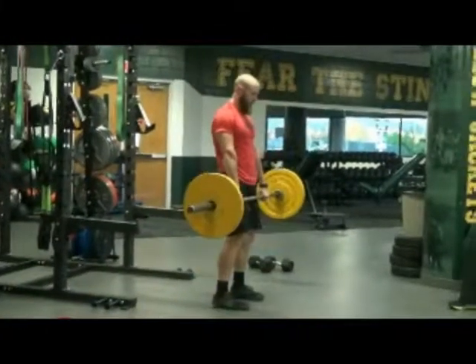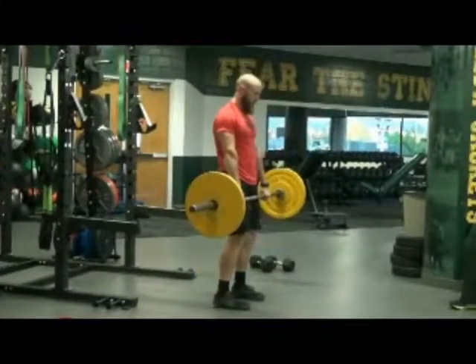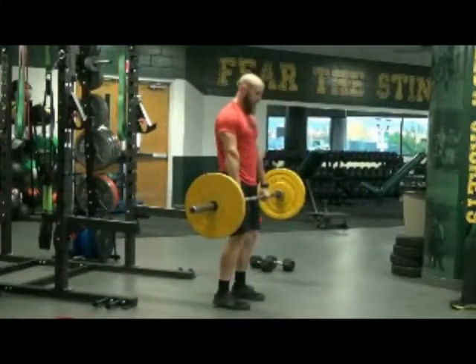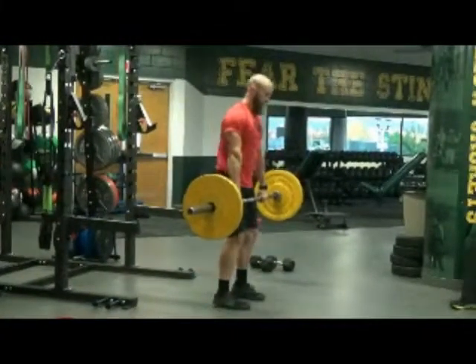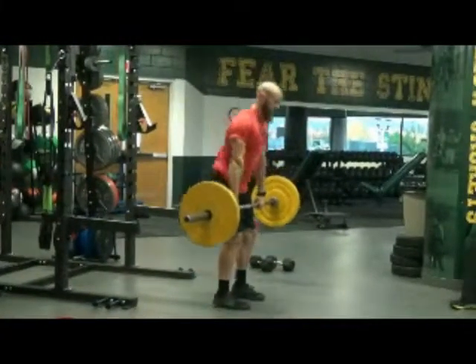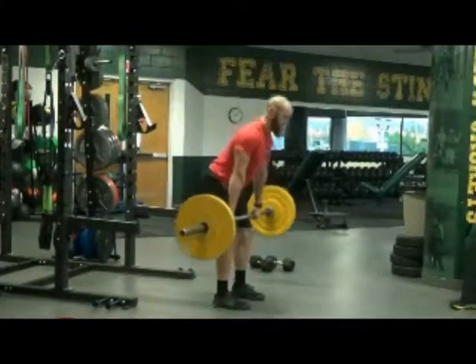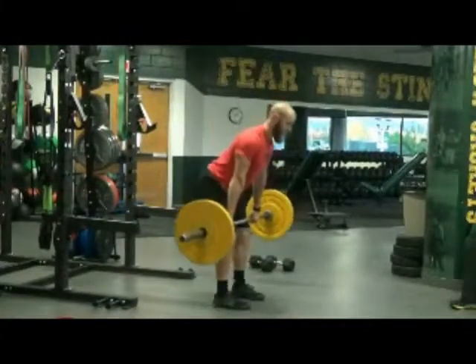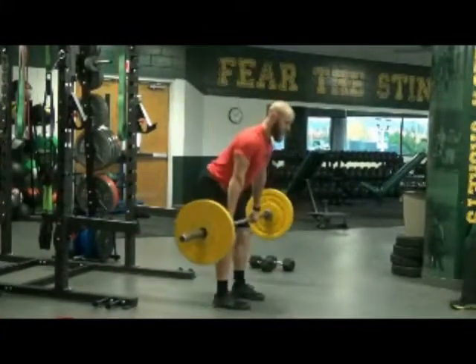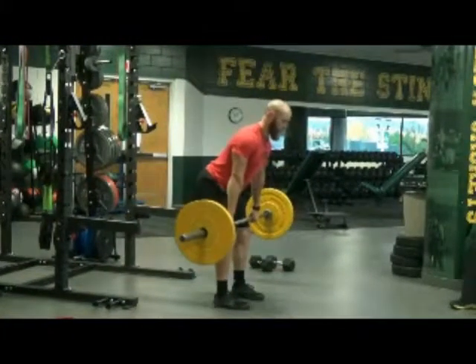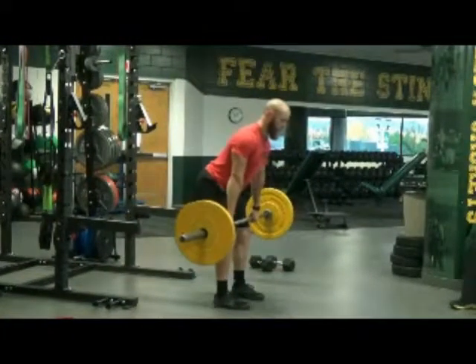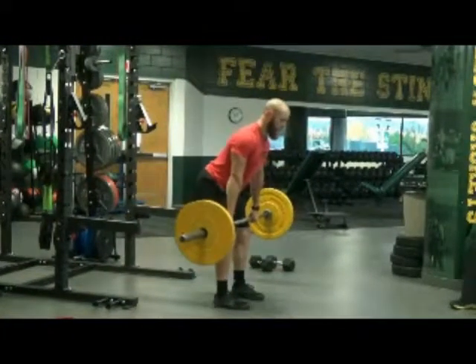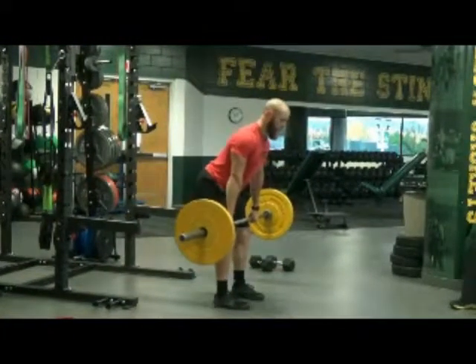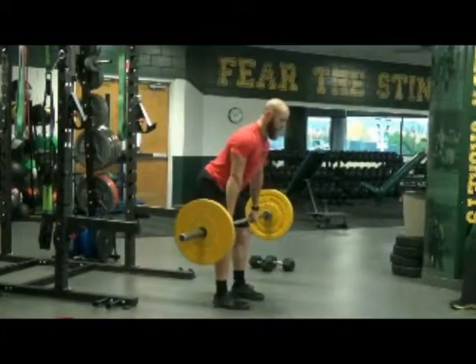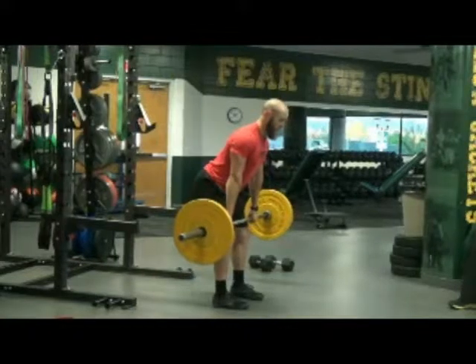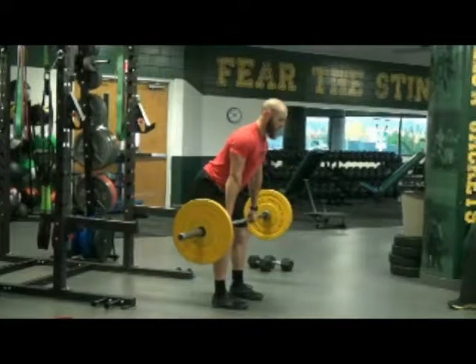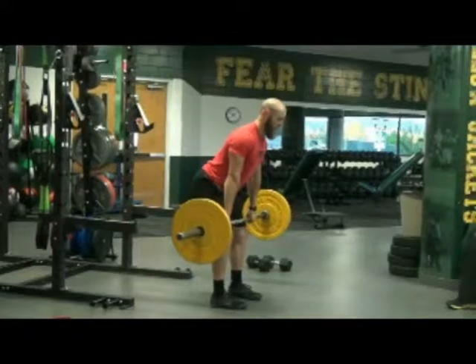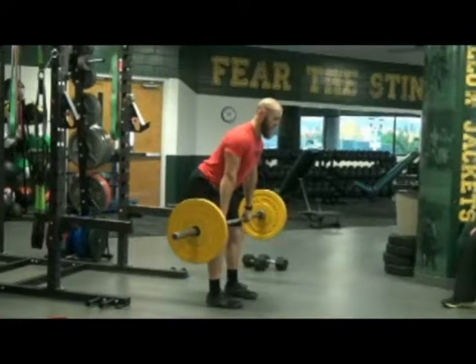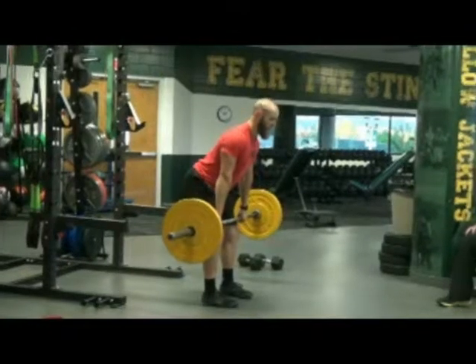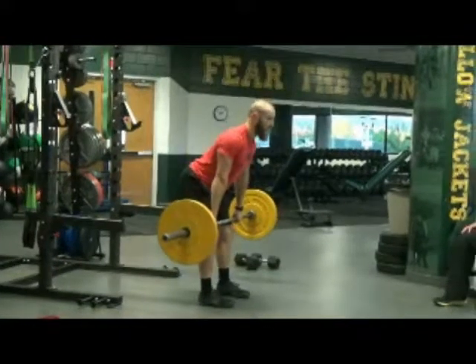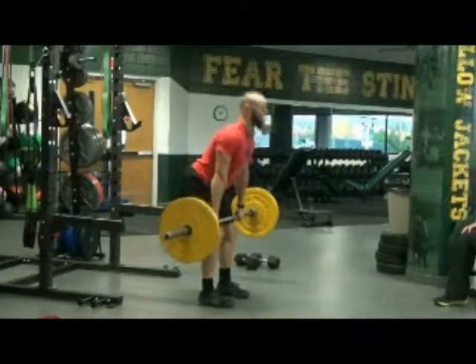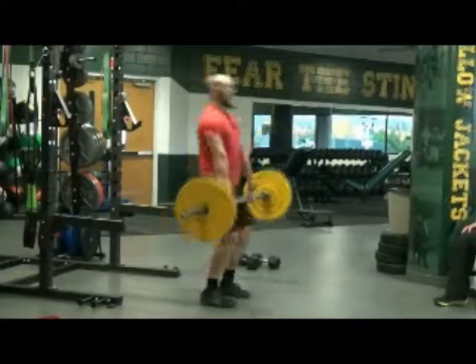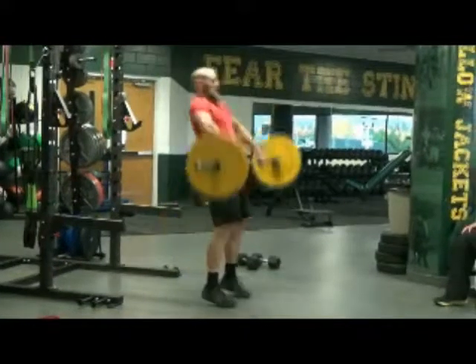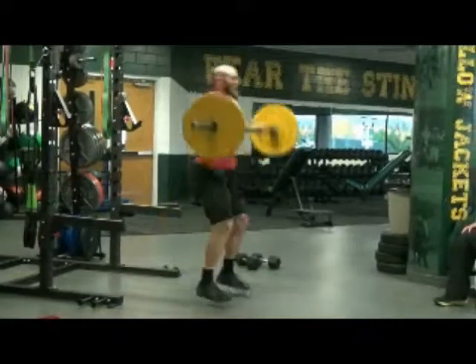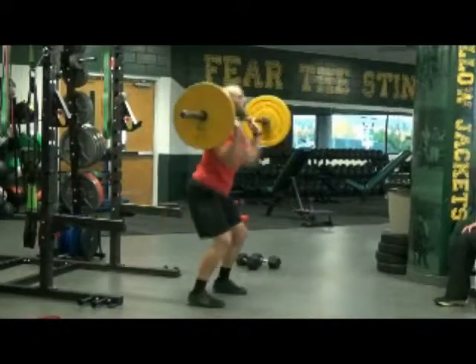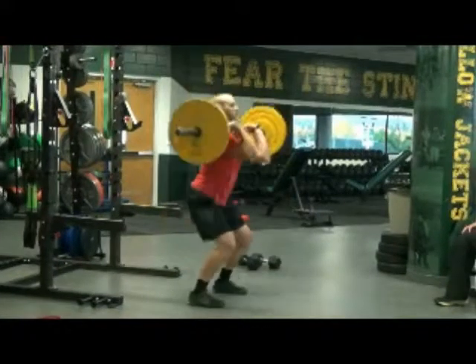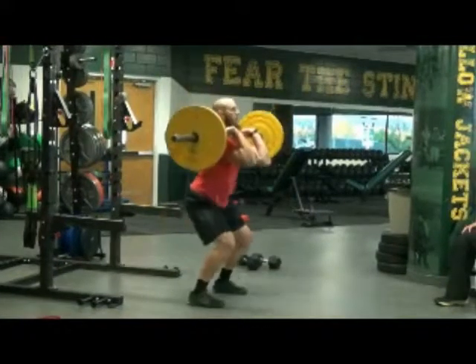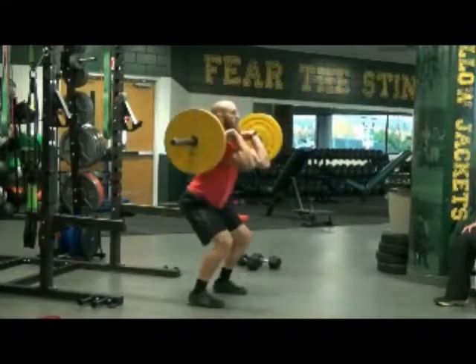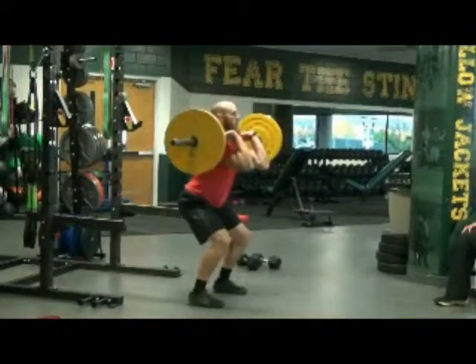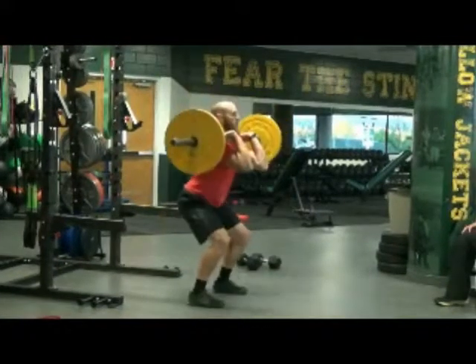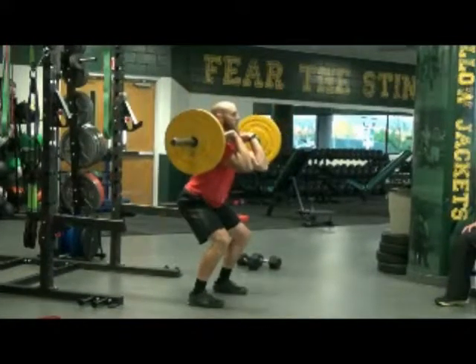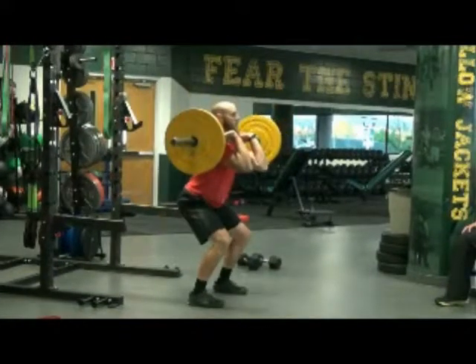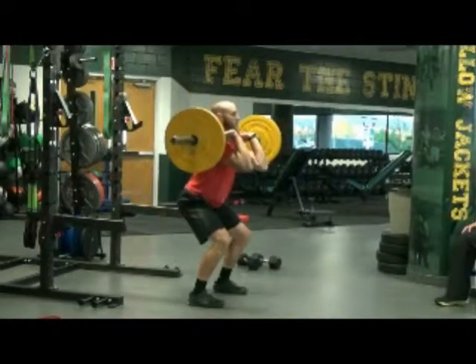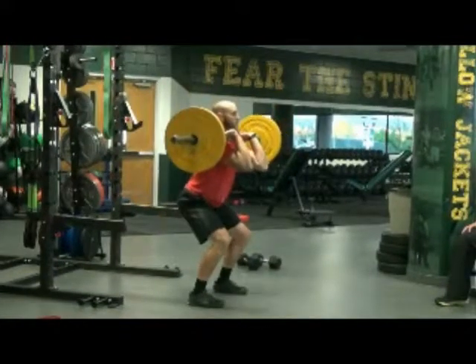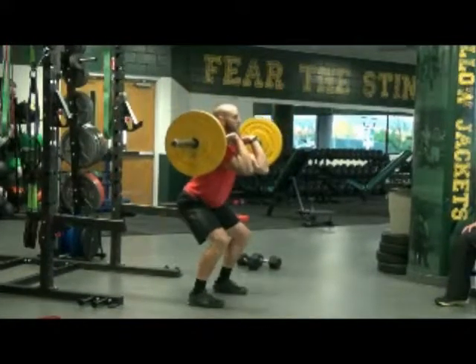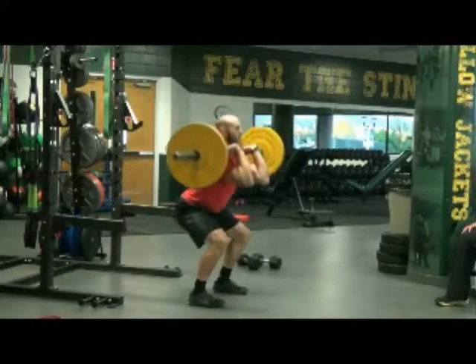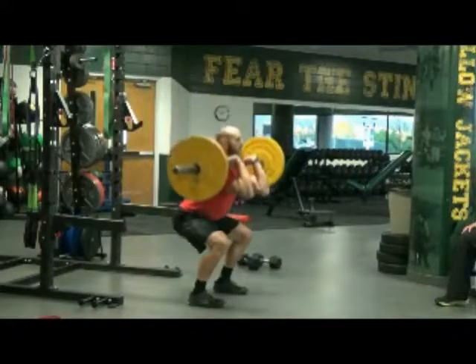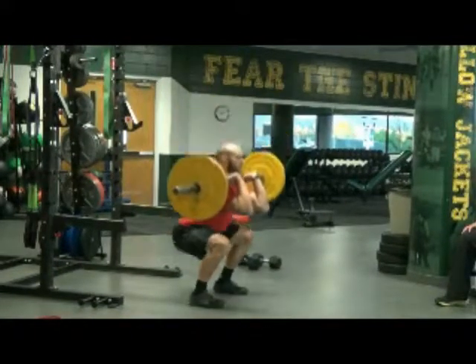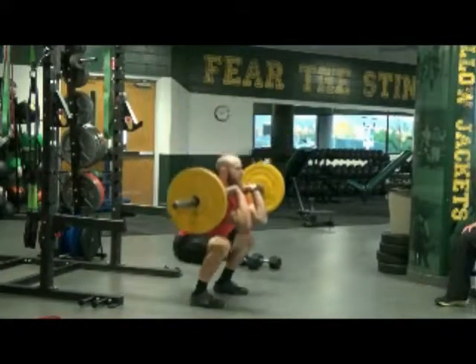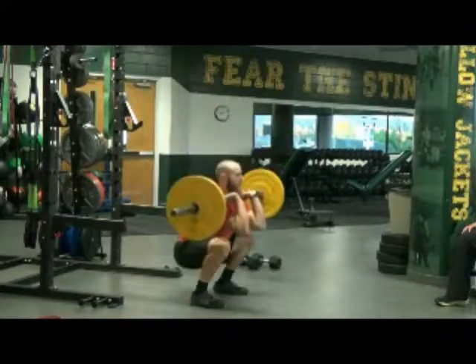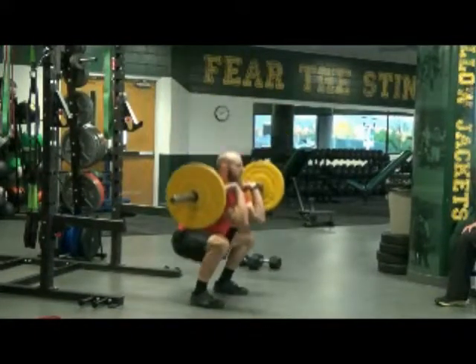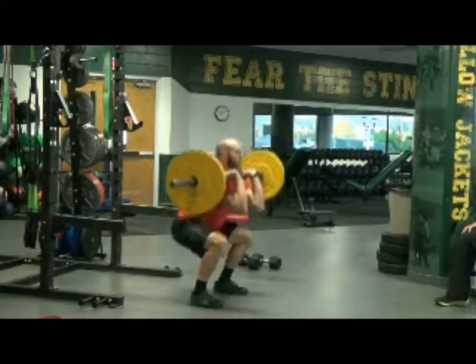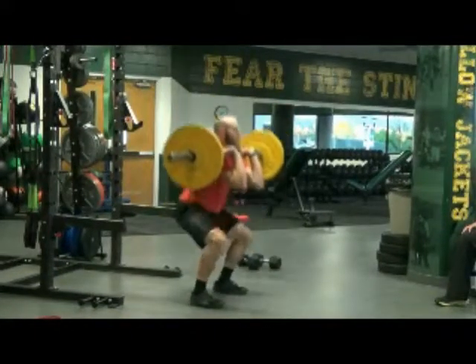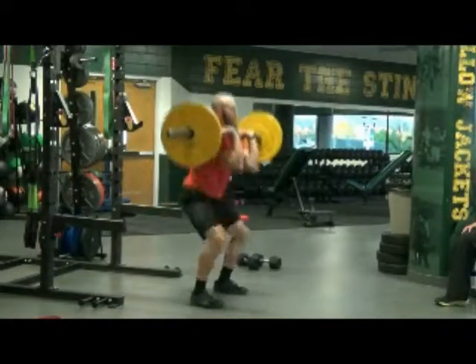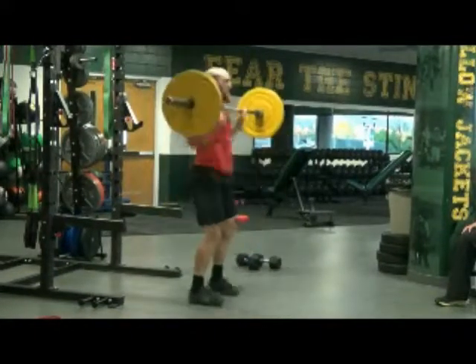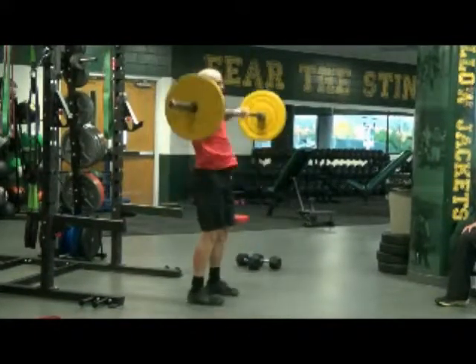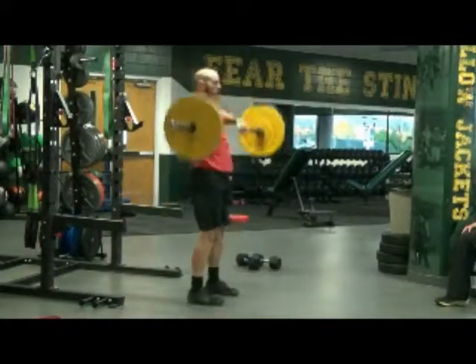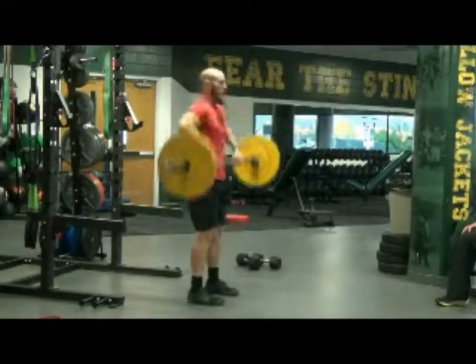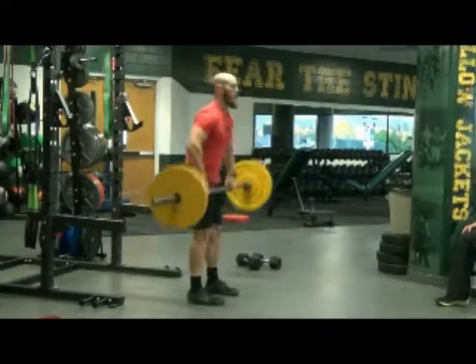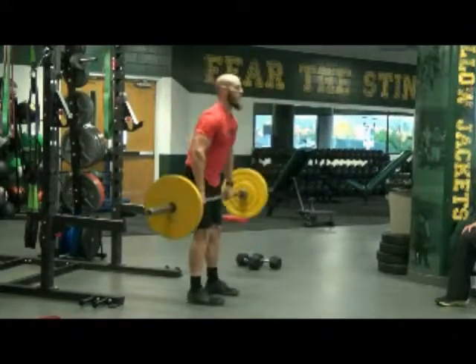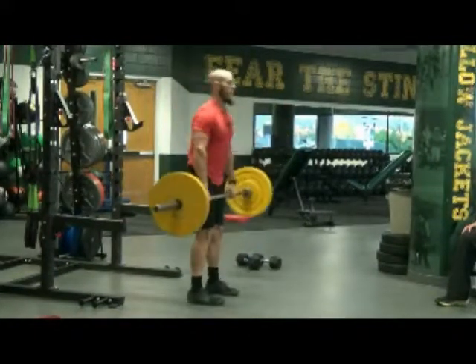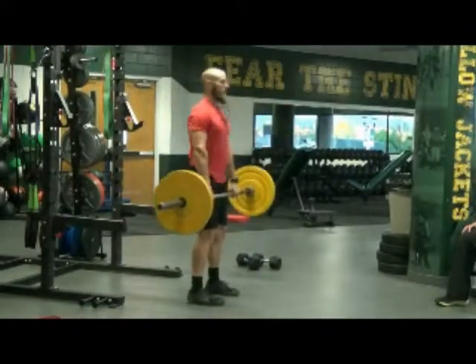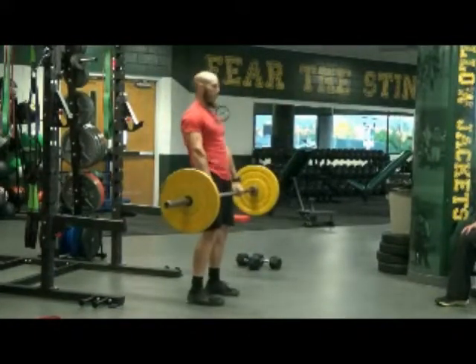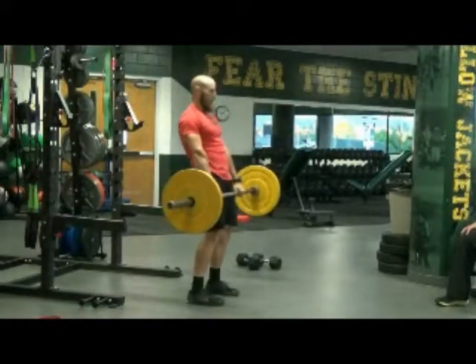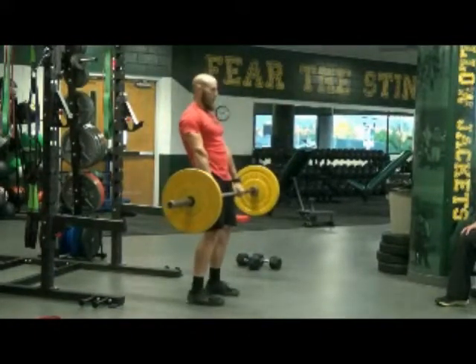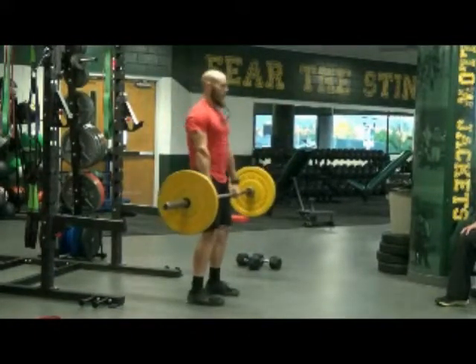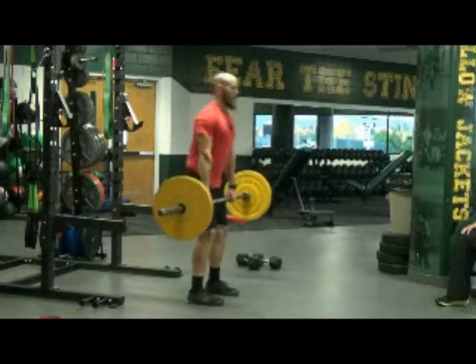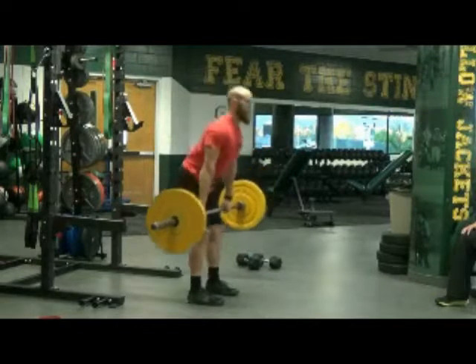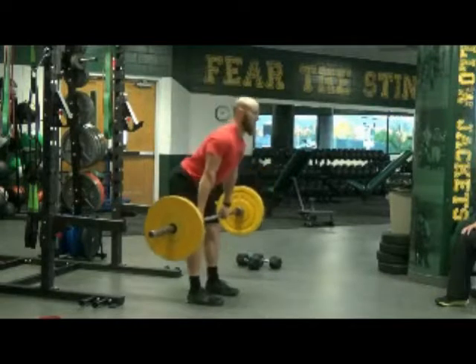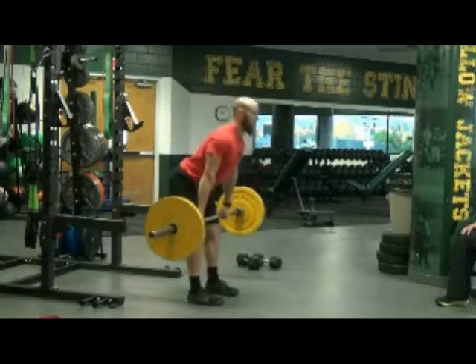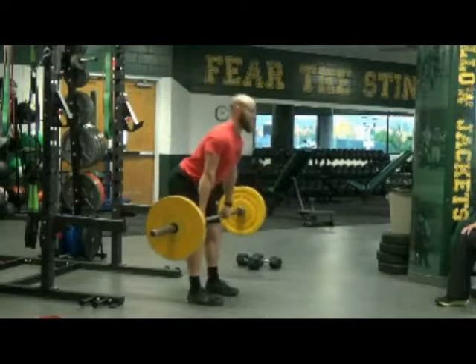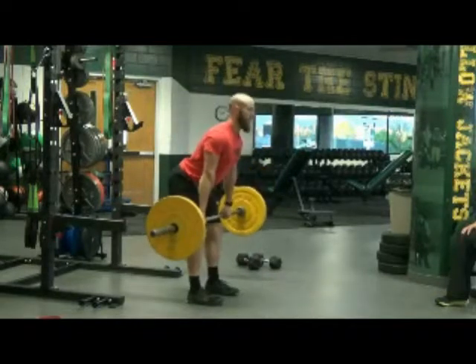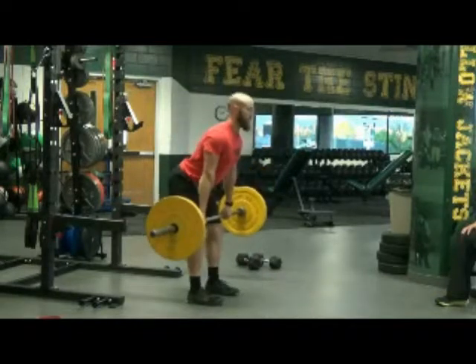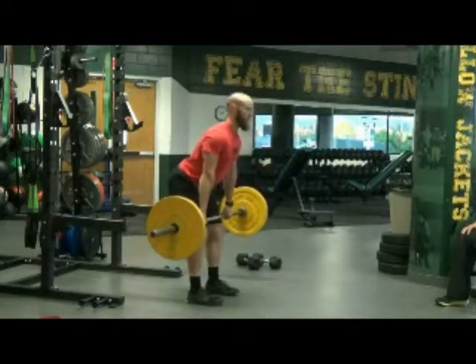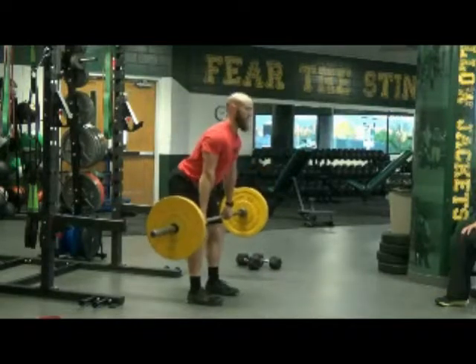Just like with the dumbbells, I'm here. Catch, ride it down into my front squat. Boom, slide to the top of the knee.